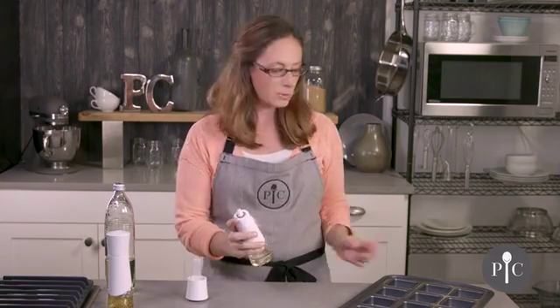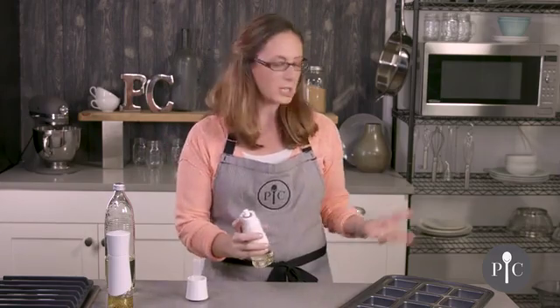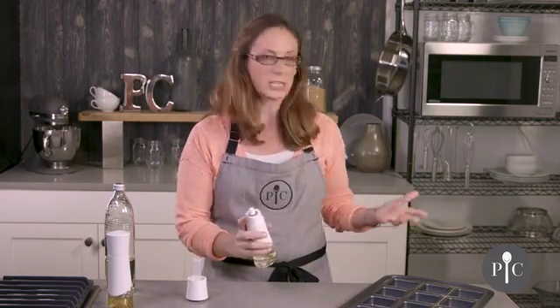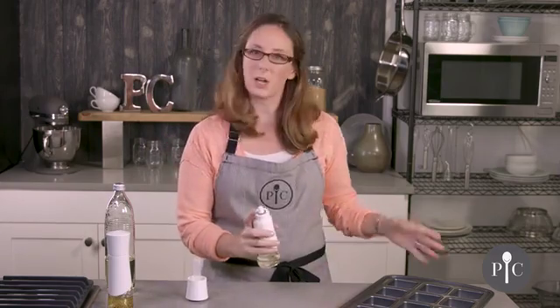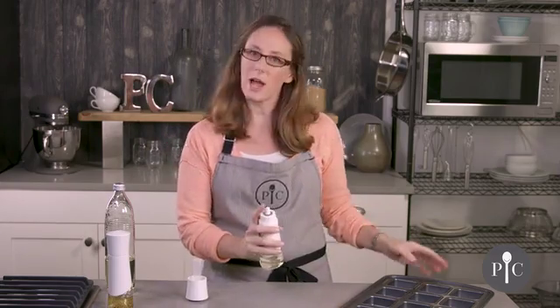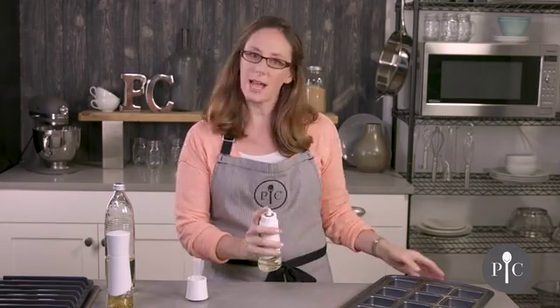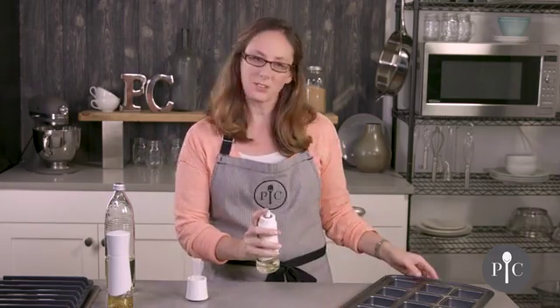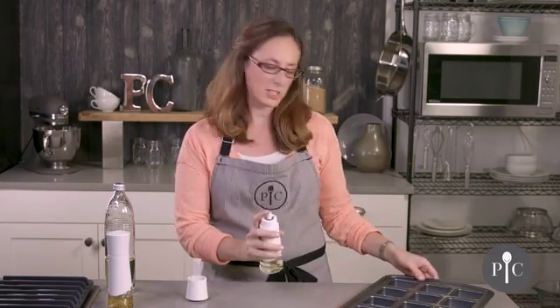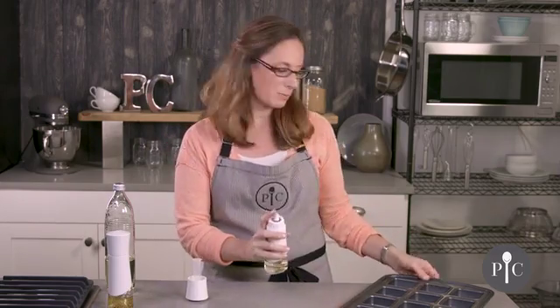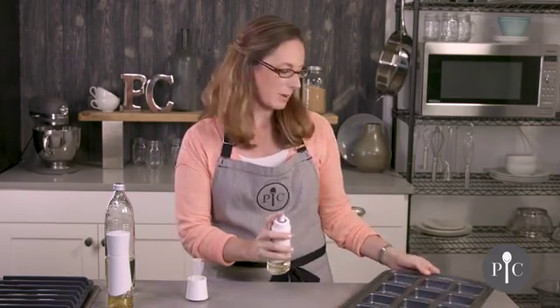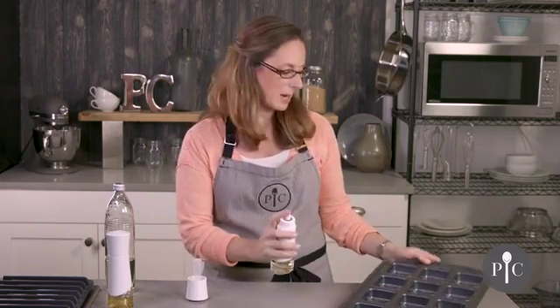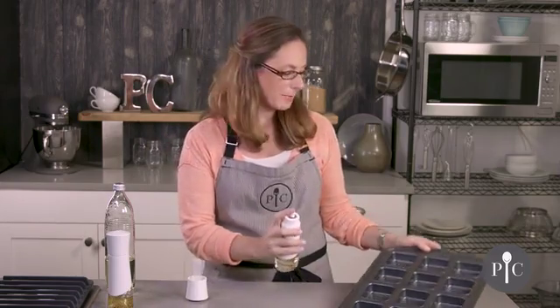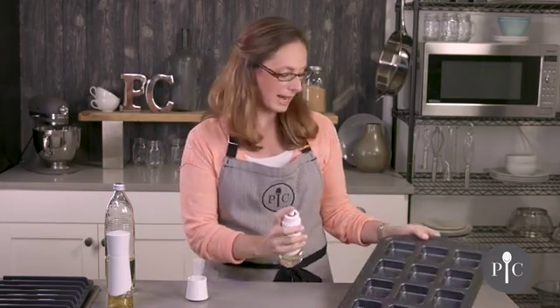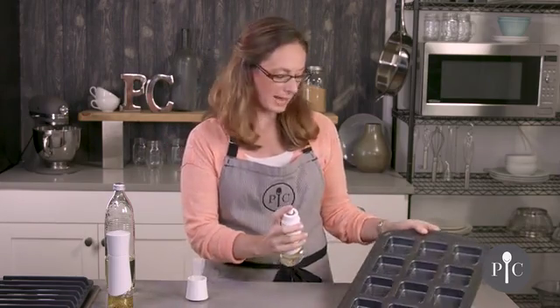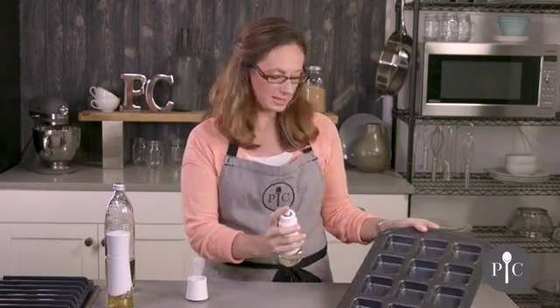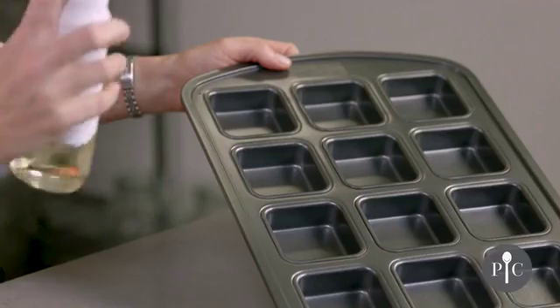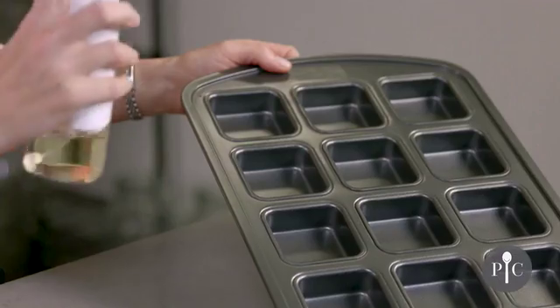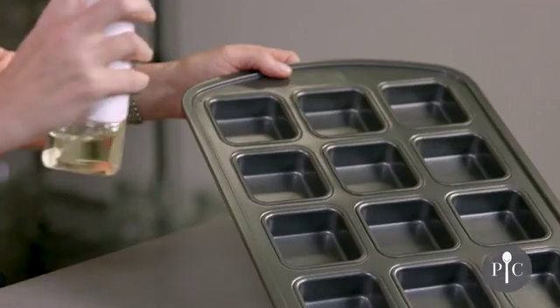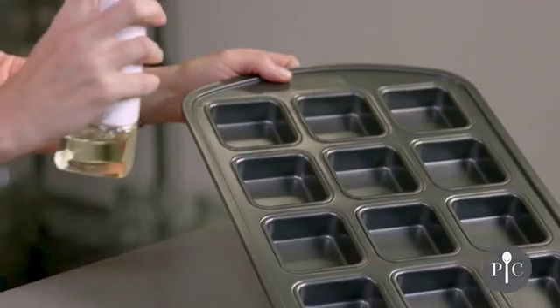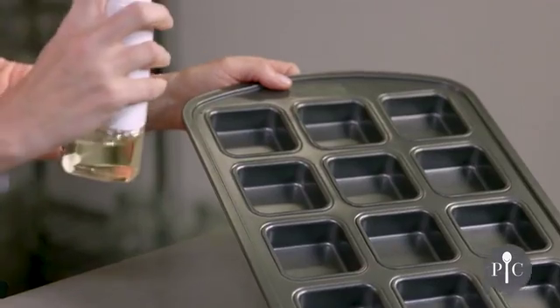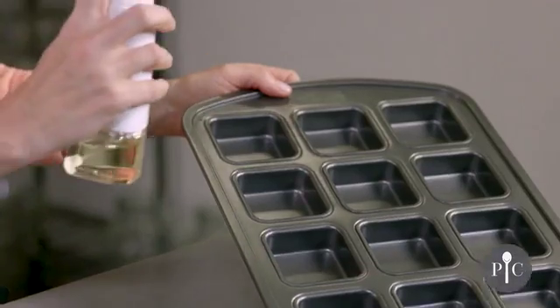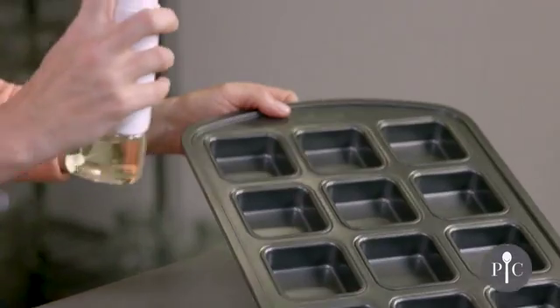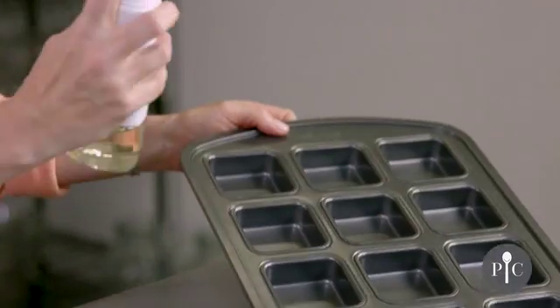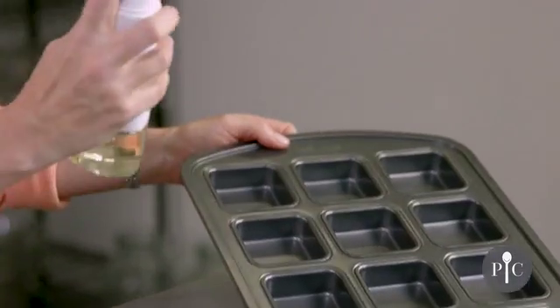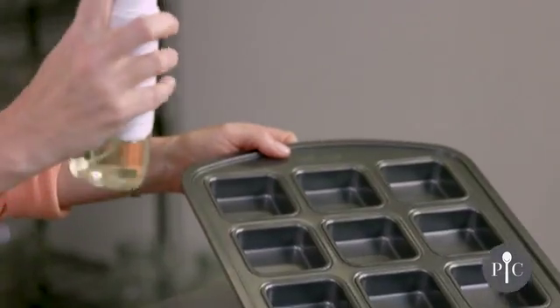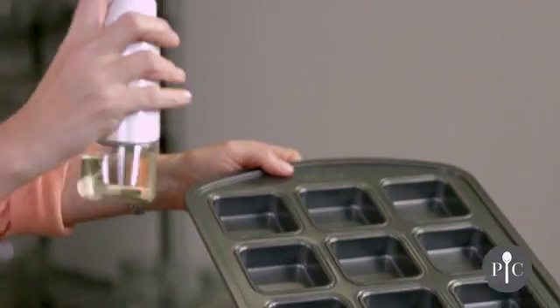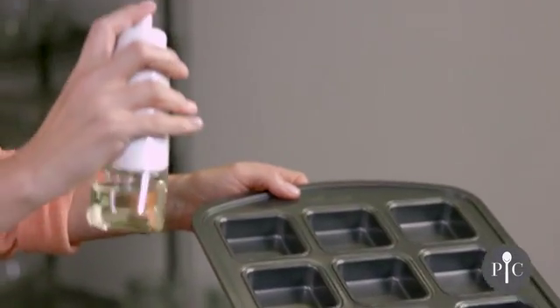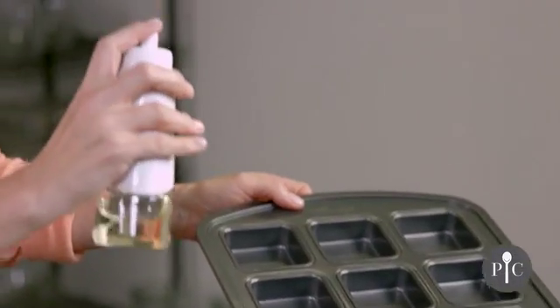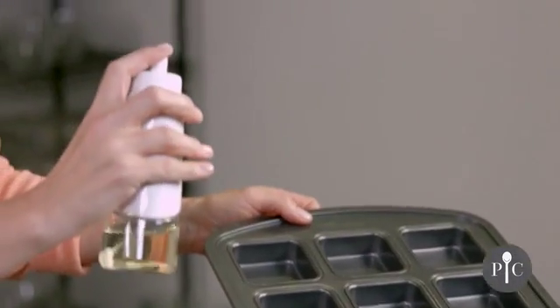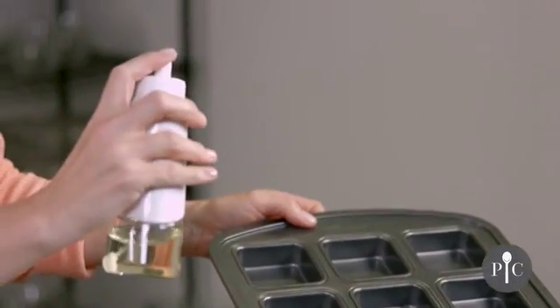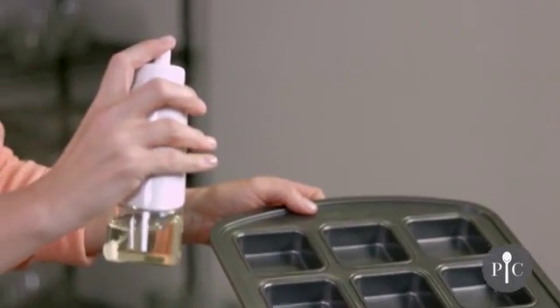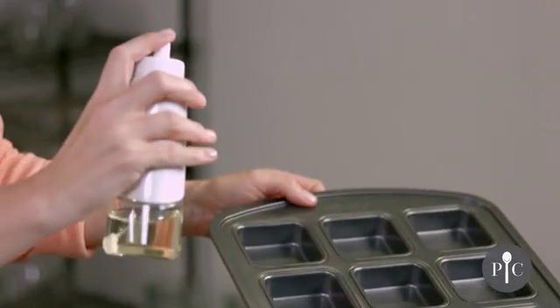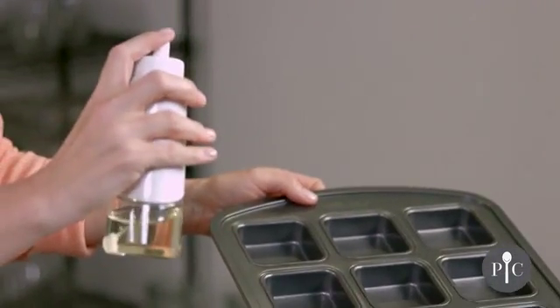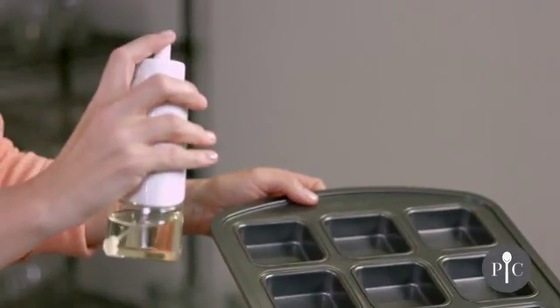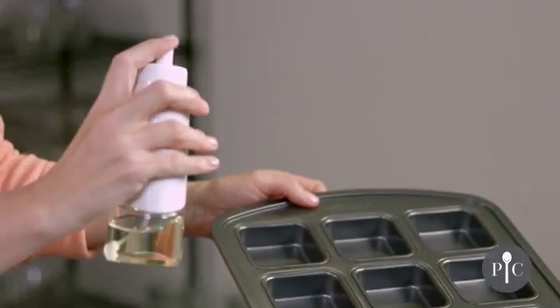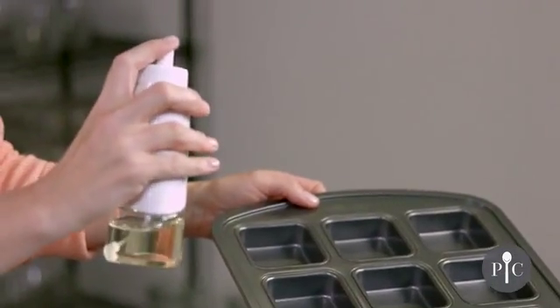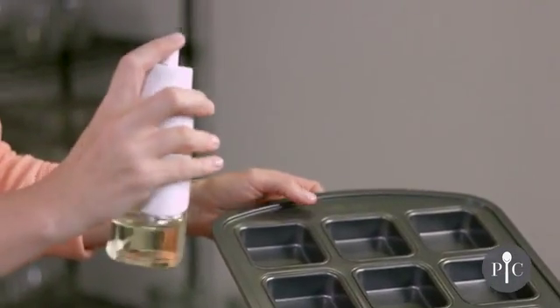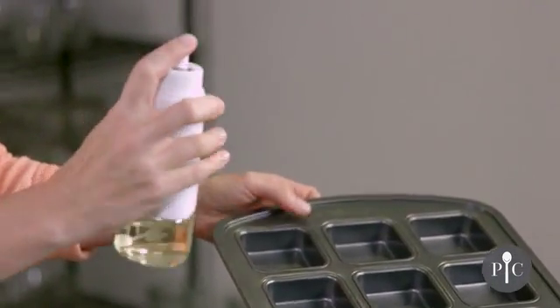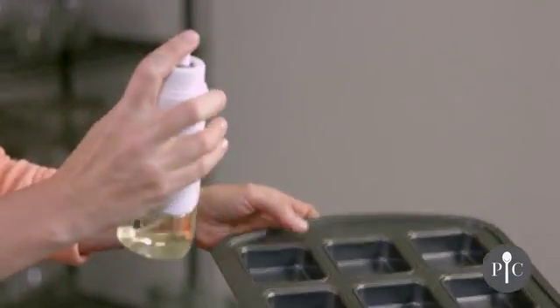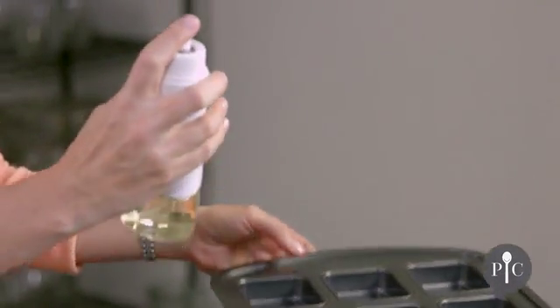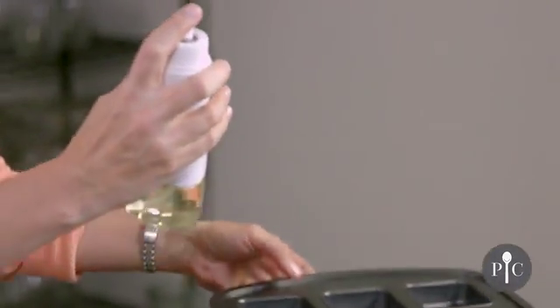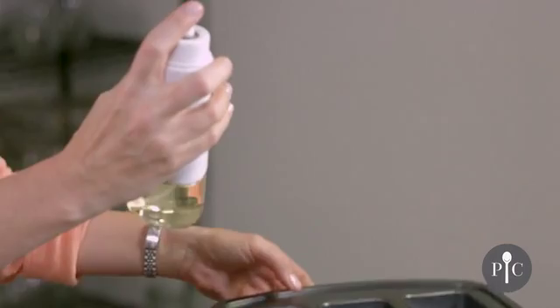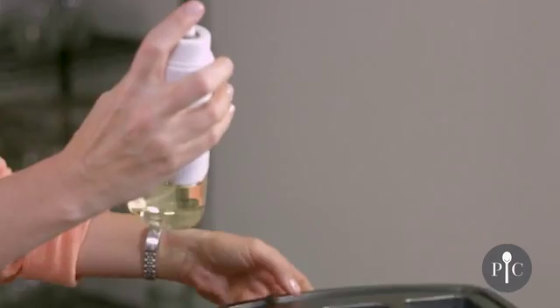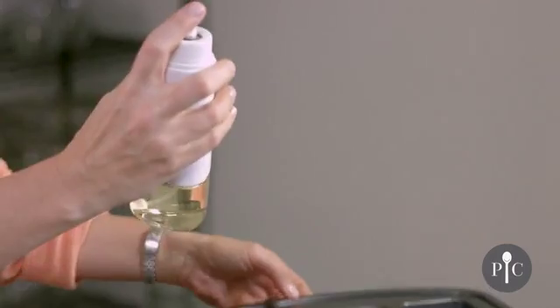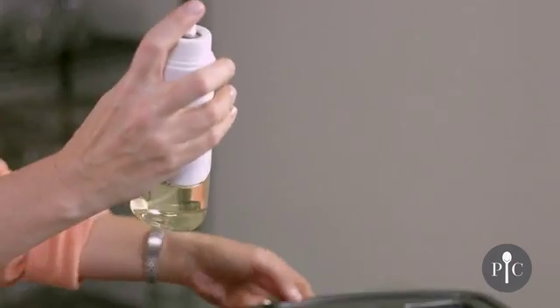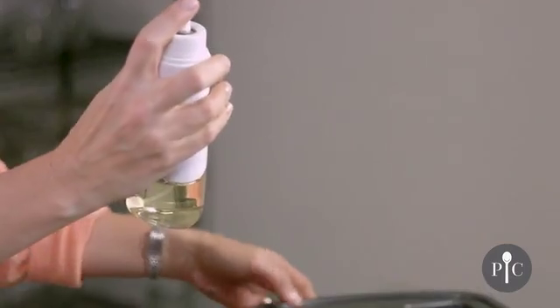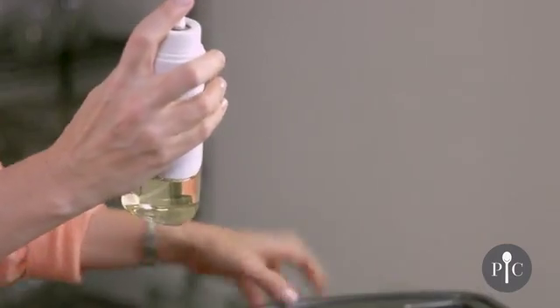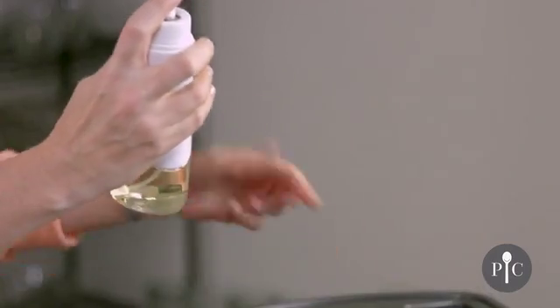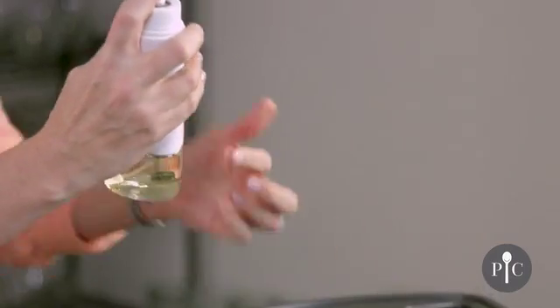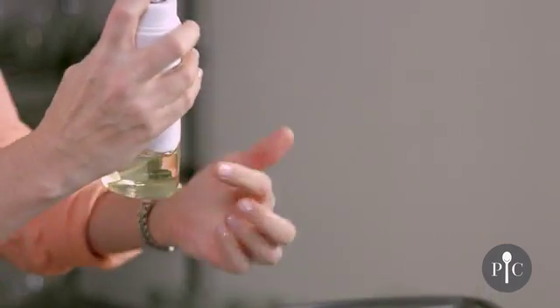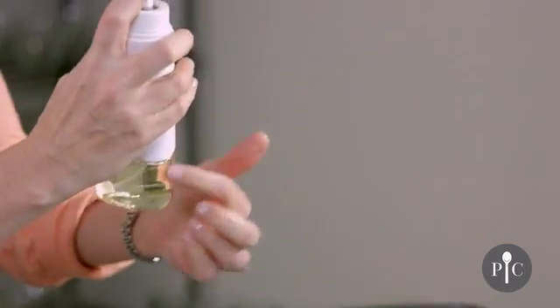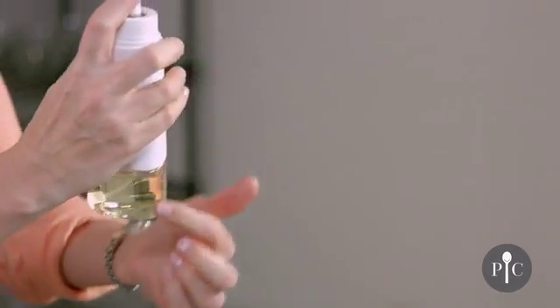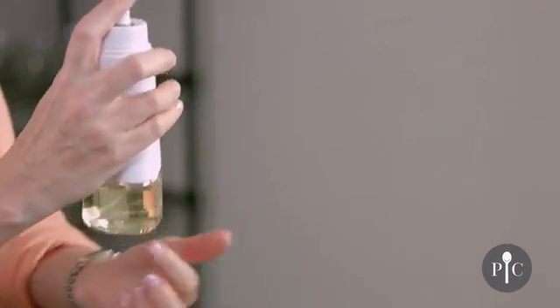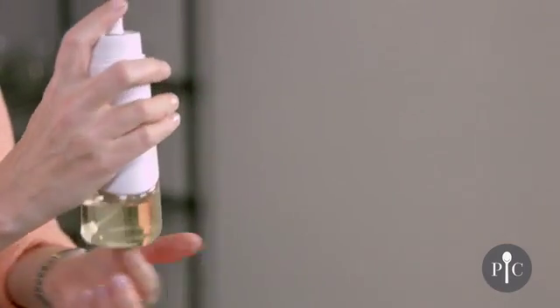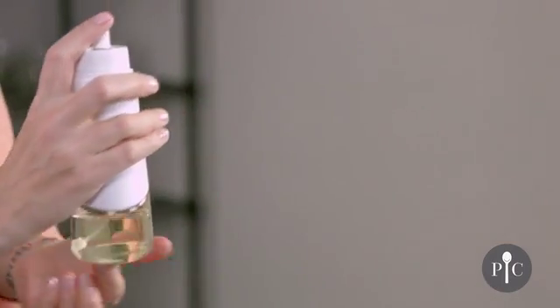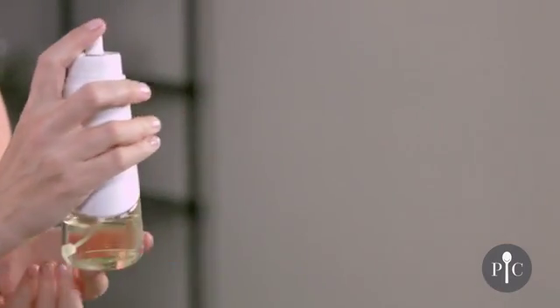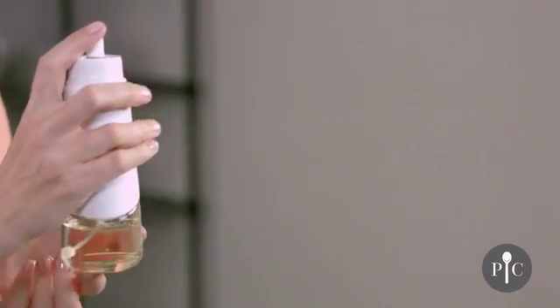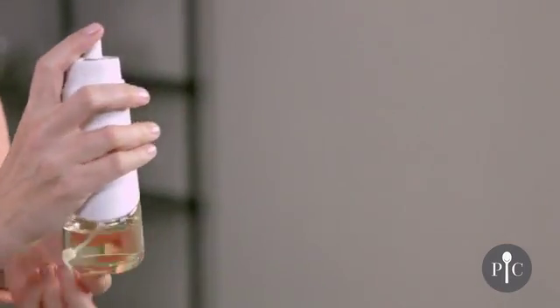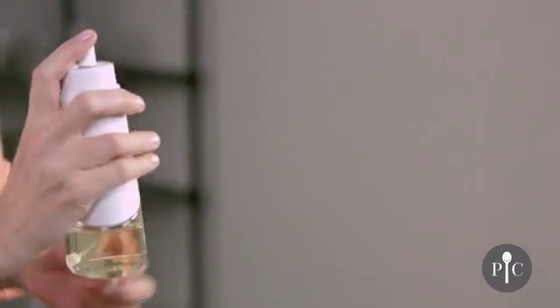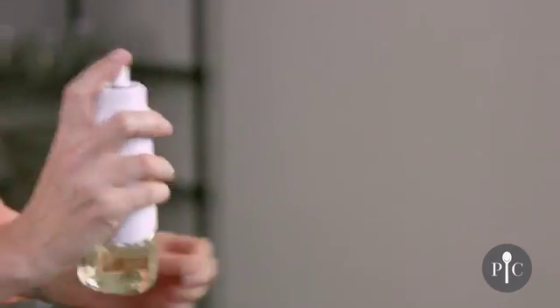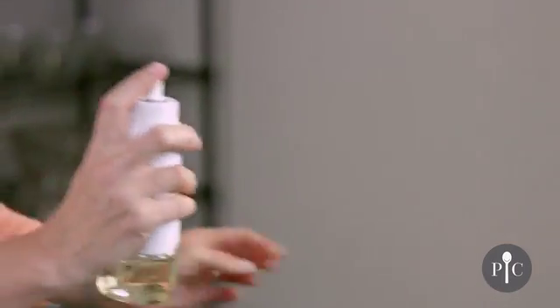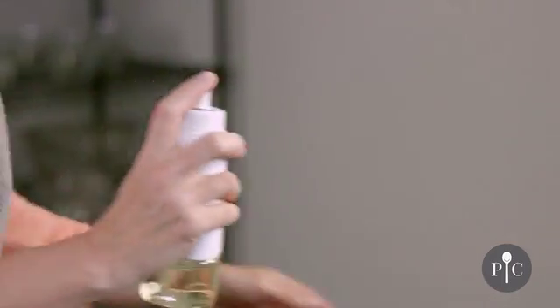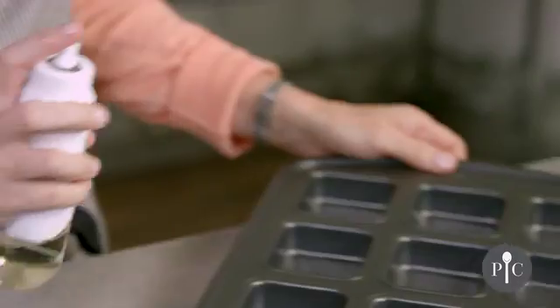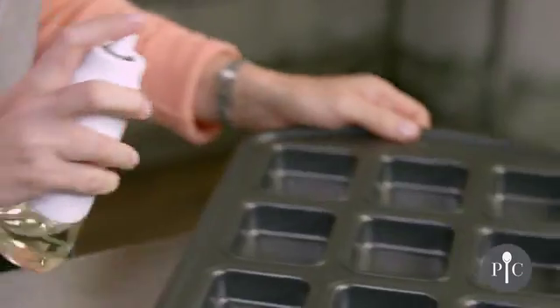Now we're going to go ahead and spray our pan. You want the bottle to be at a 45-degree angle, and that's going to ensure that the tube stays within the oil.